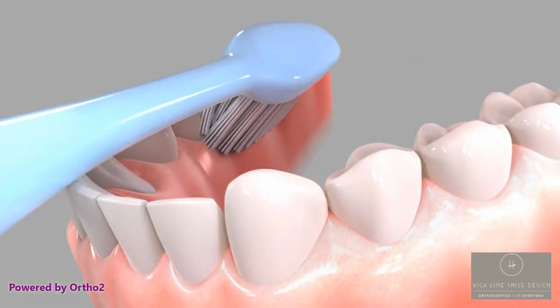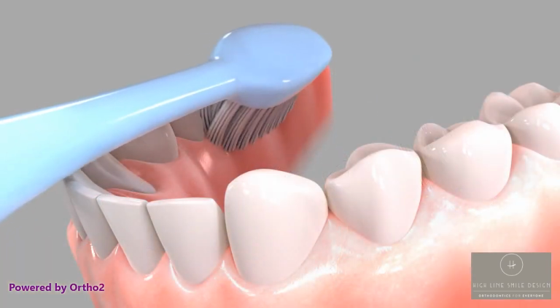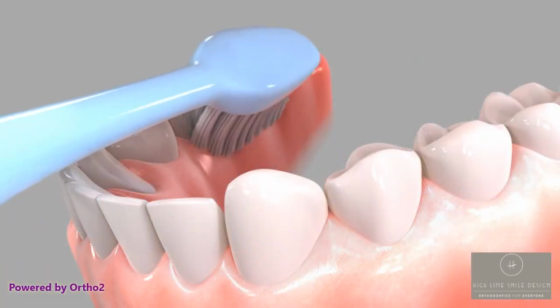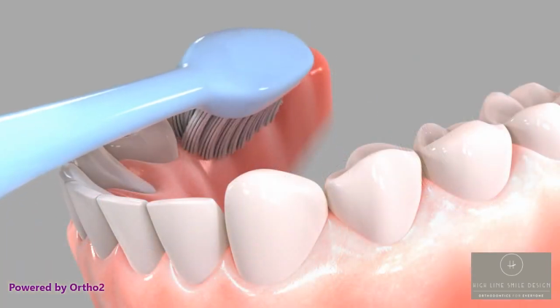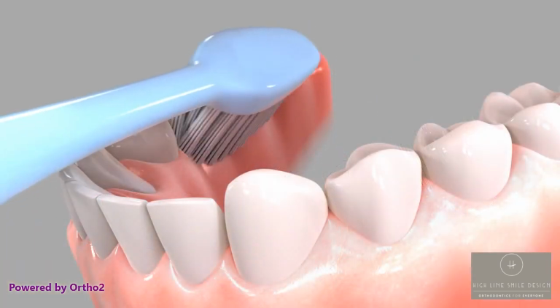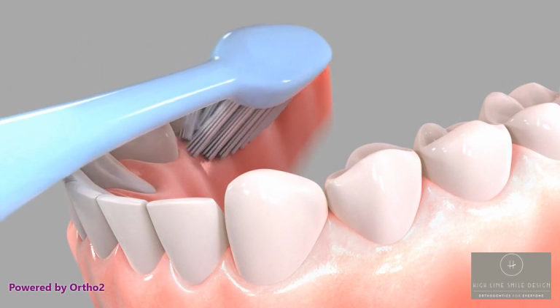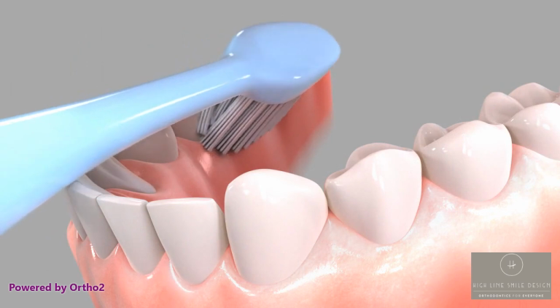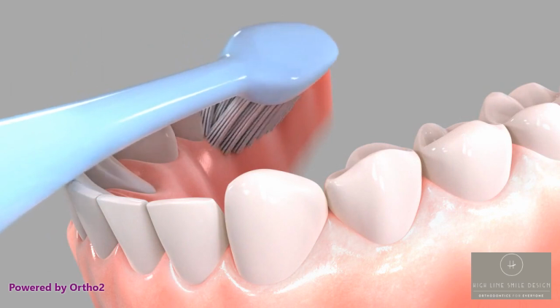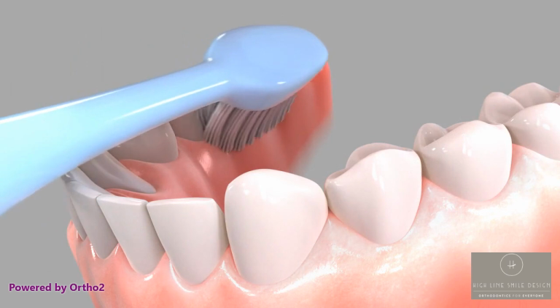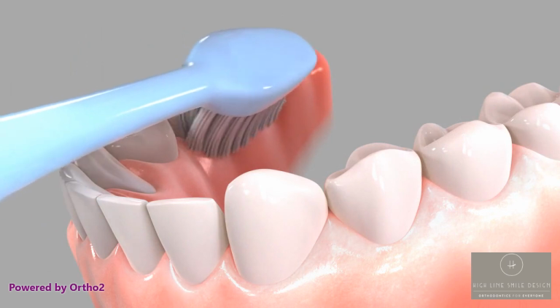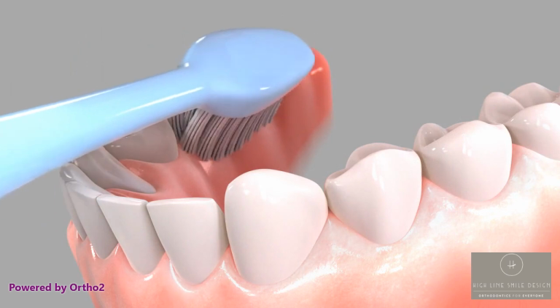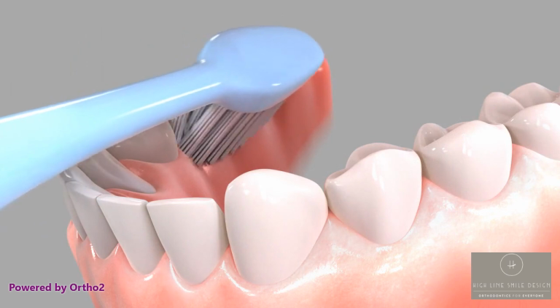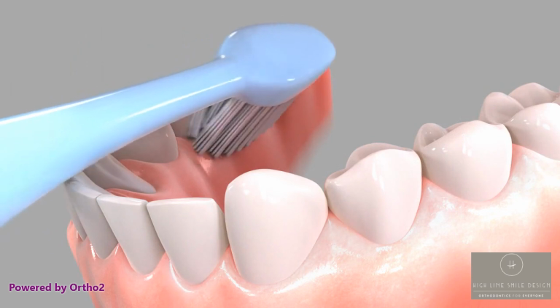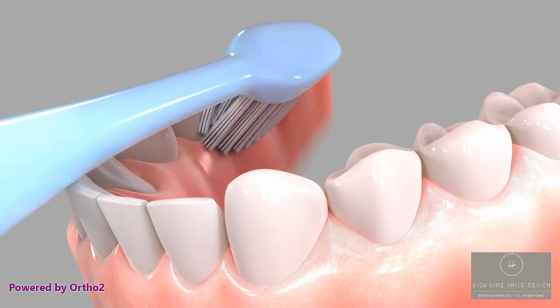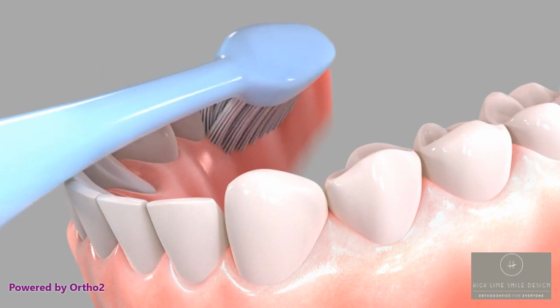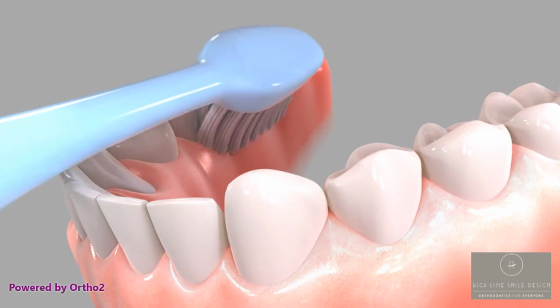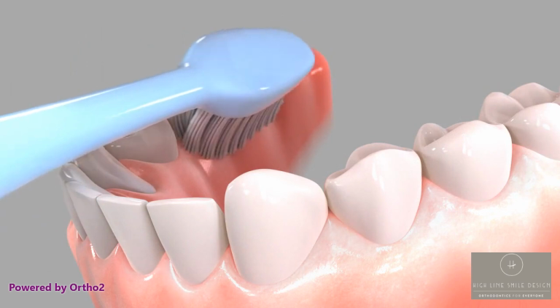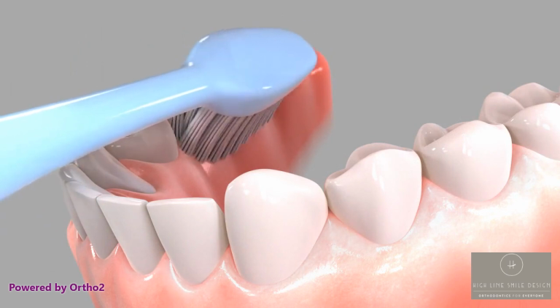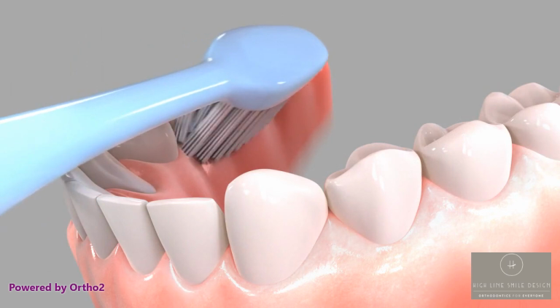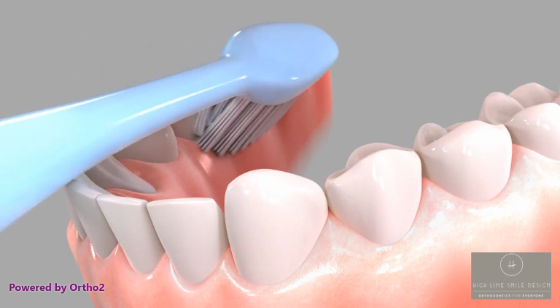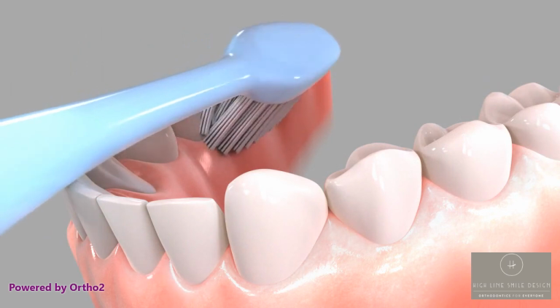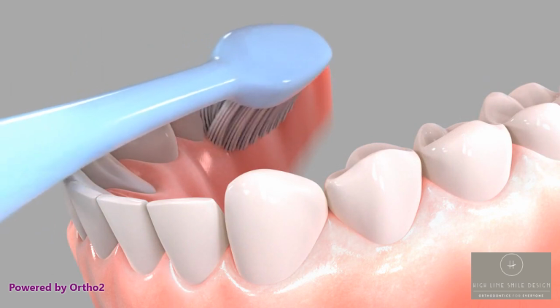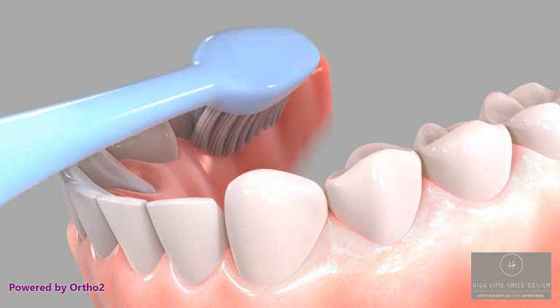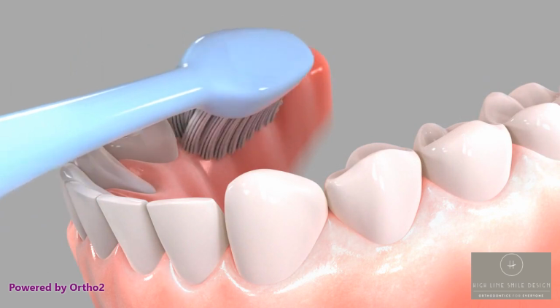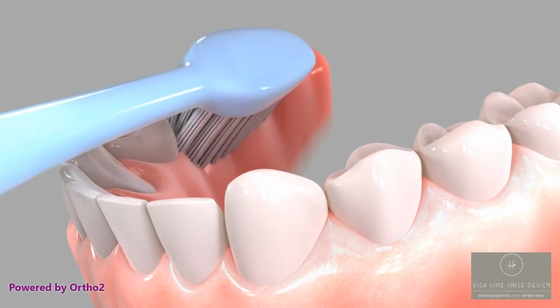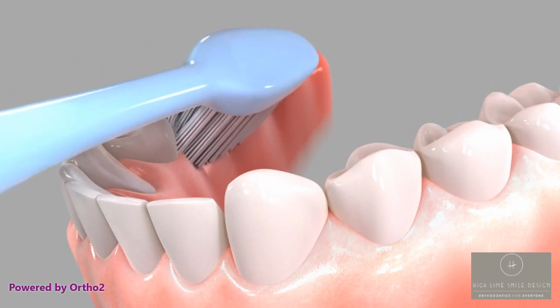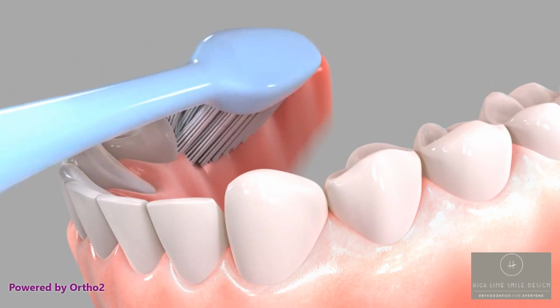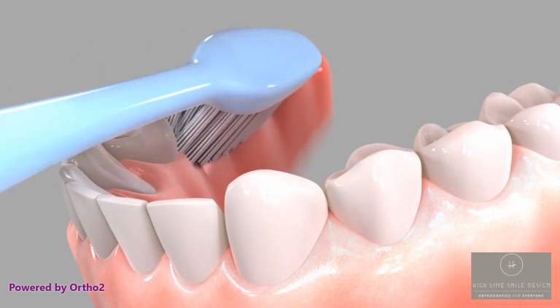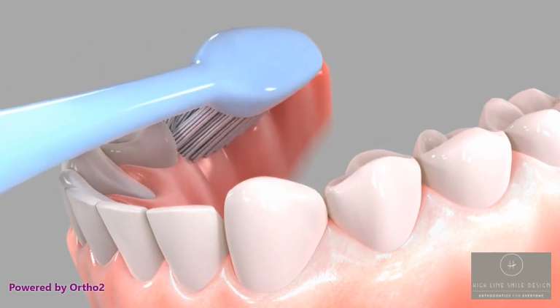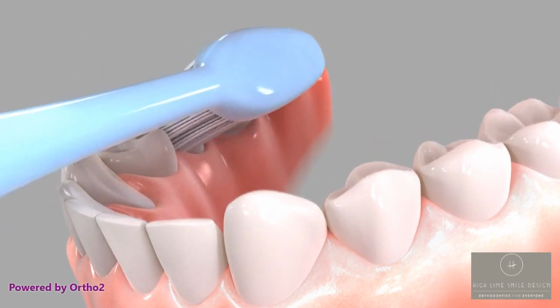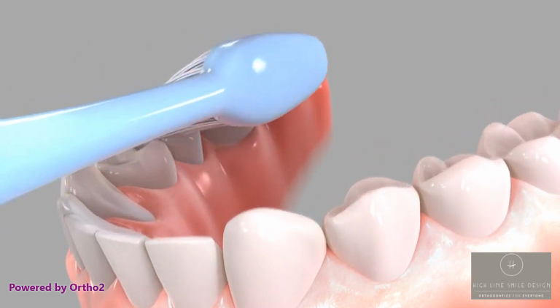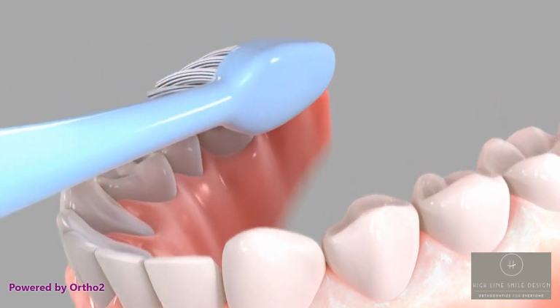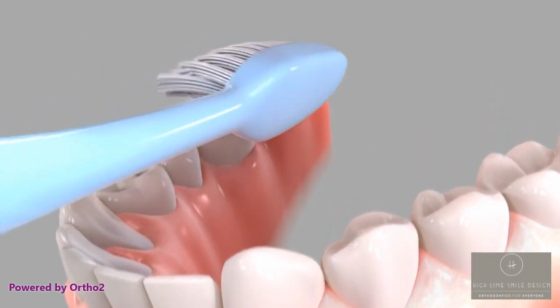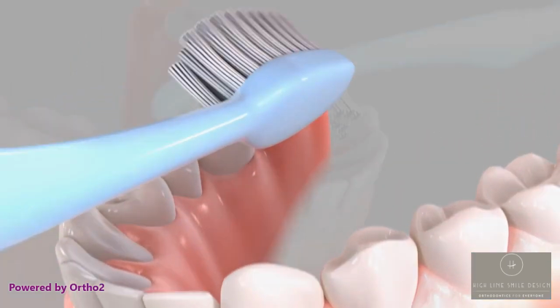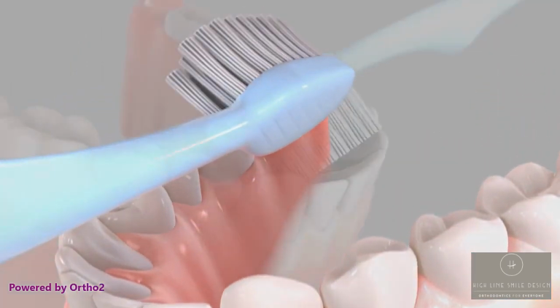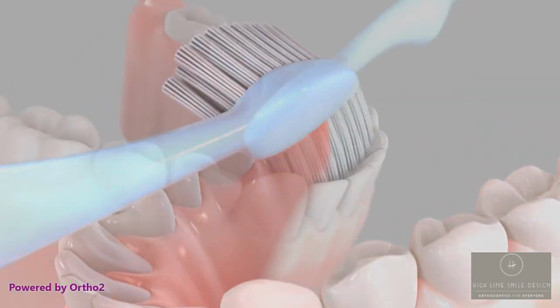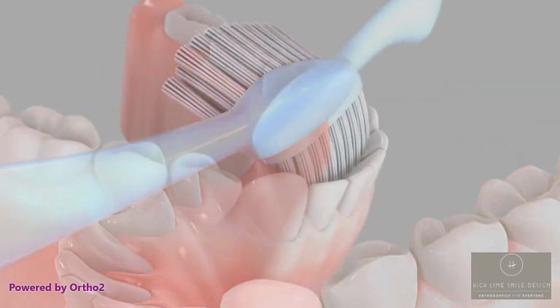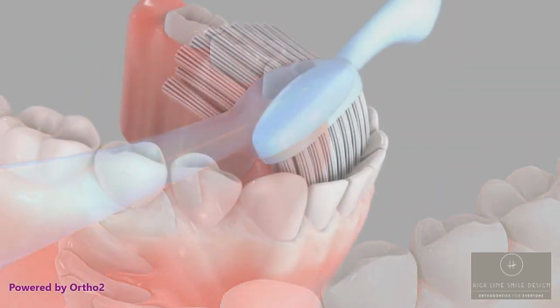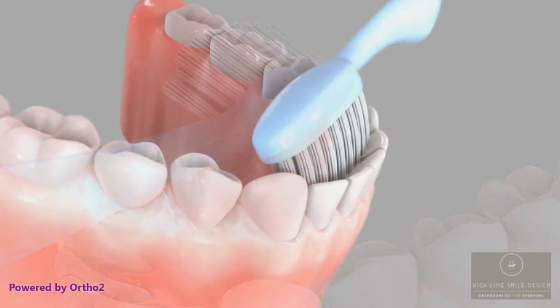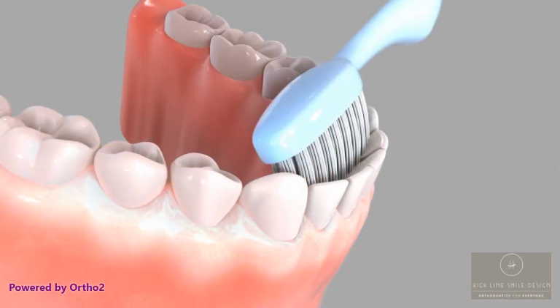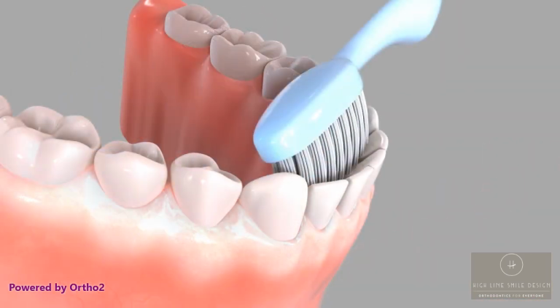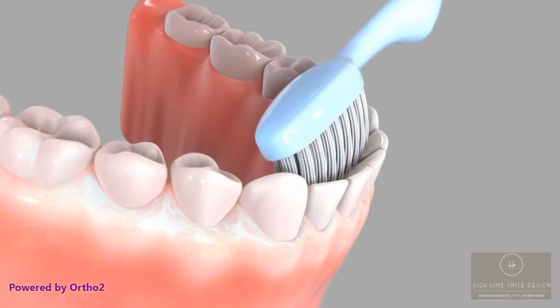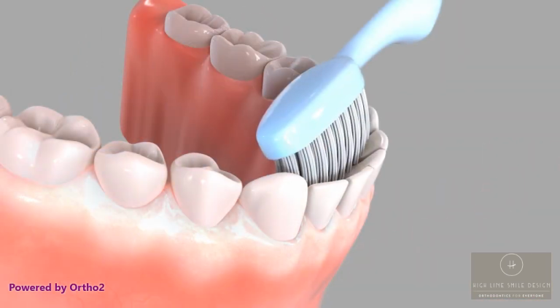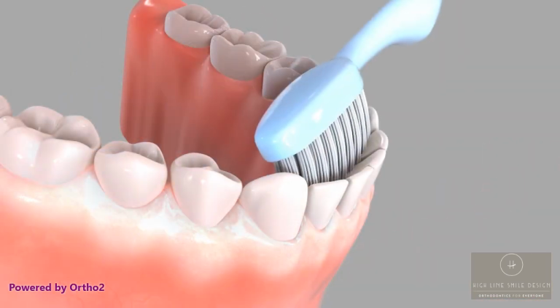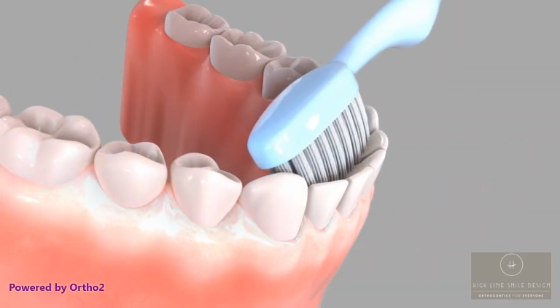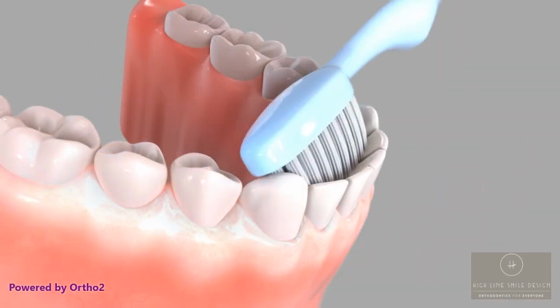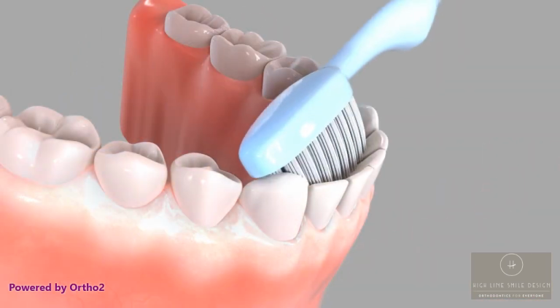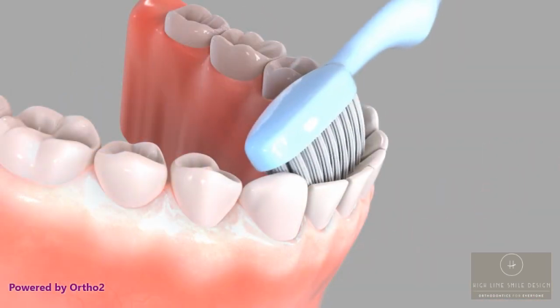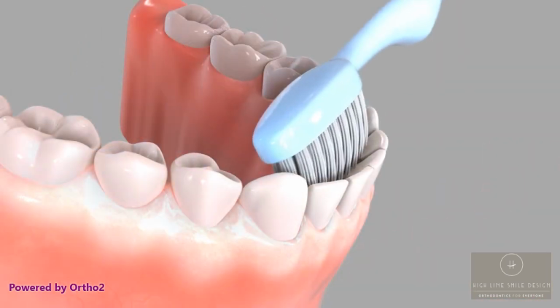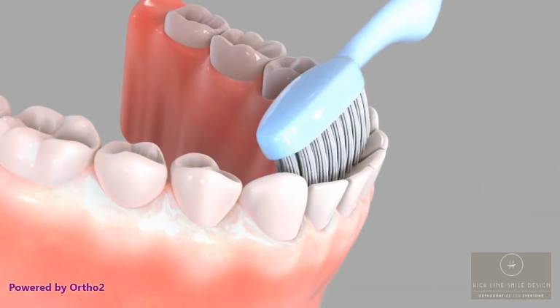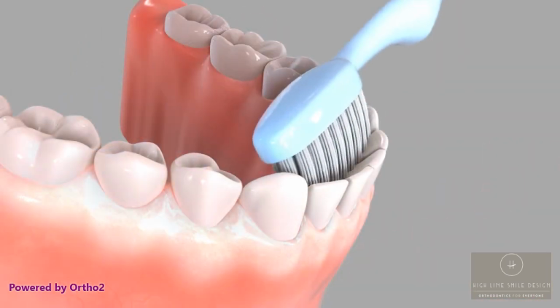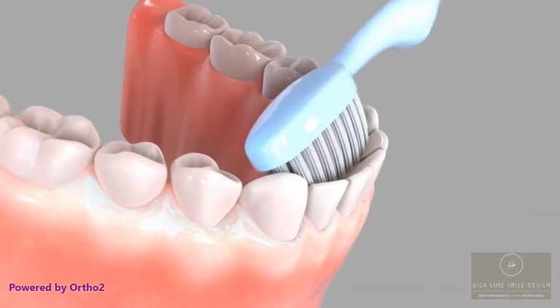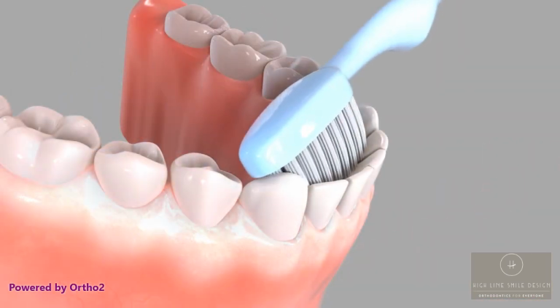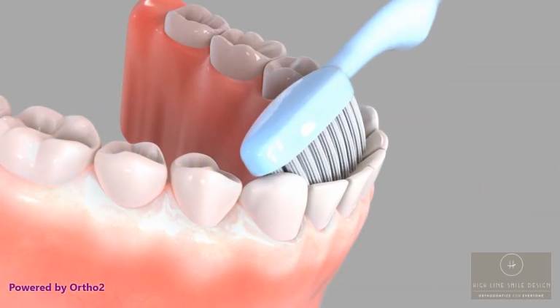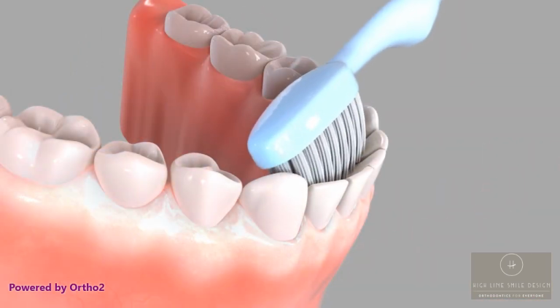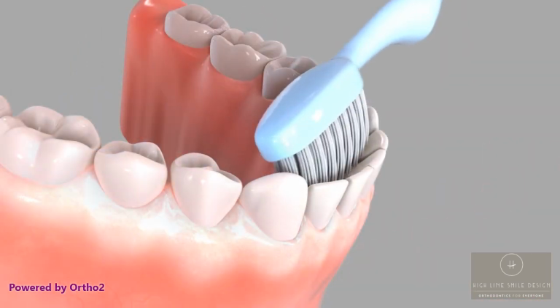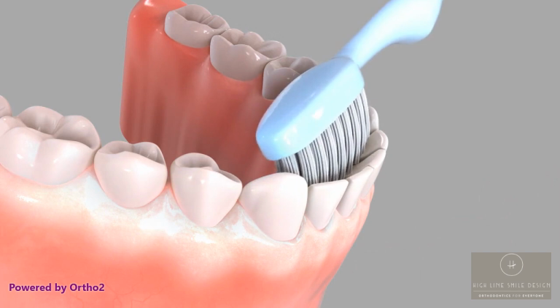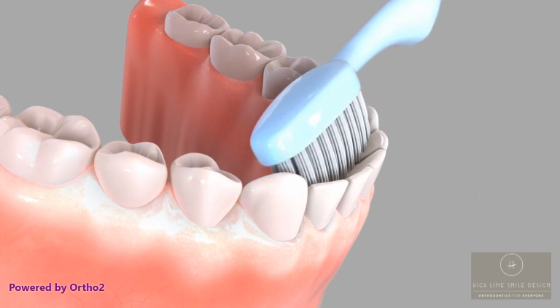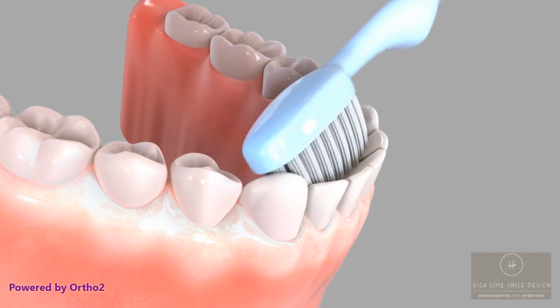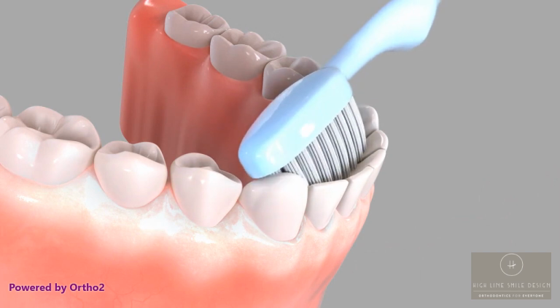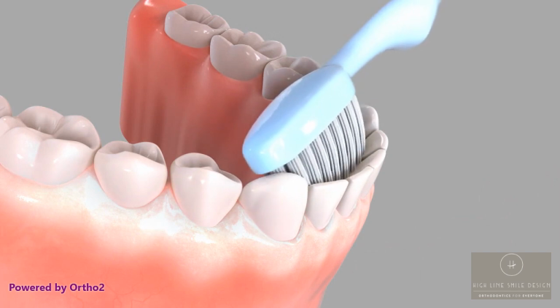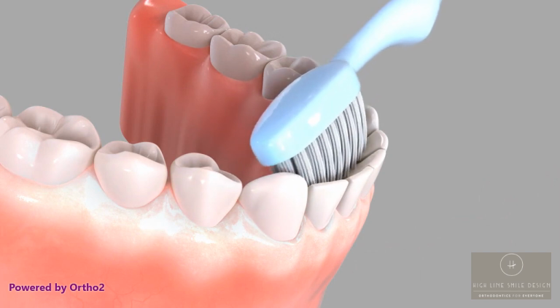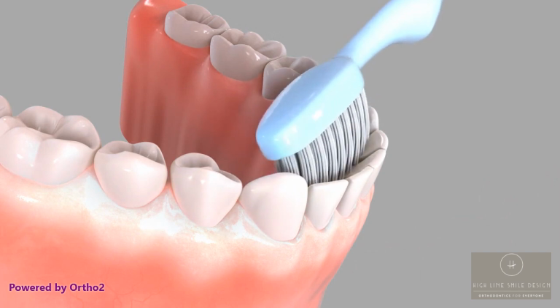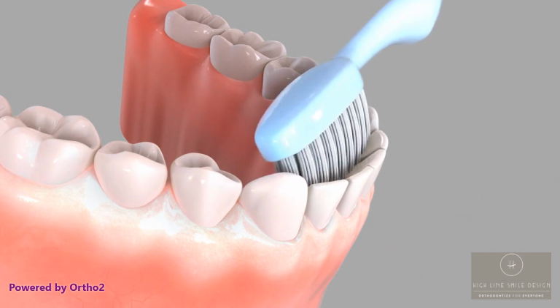Repeat the technique for the inside of the teeth. Brush two to three teeth at a time and progress all the way around the arch.